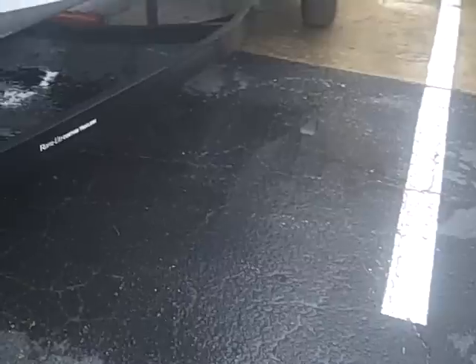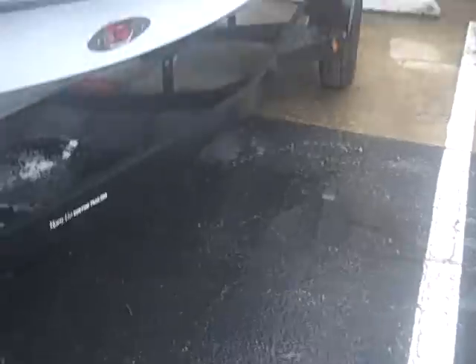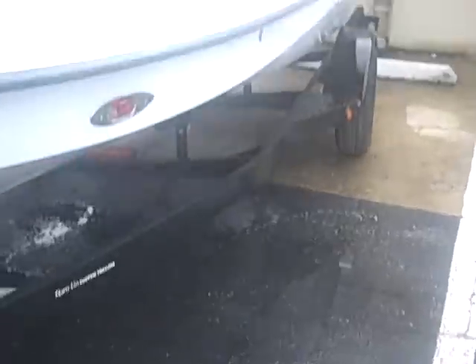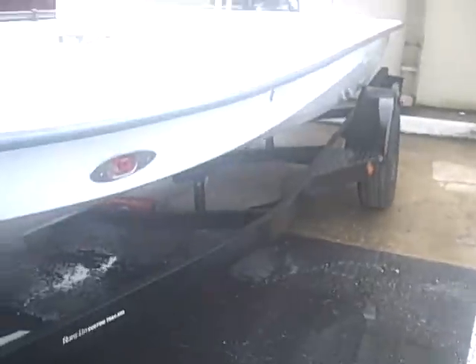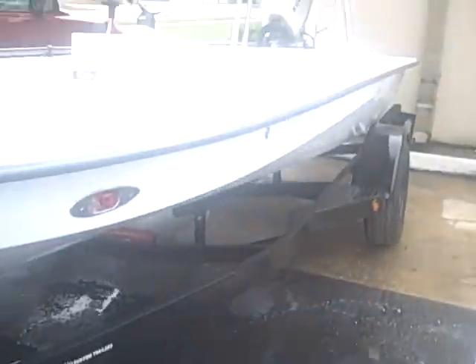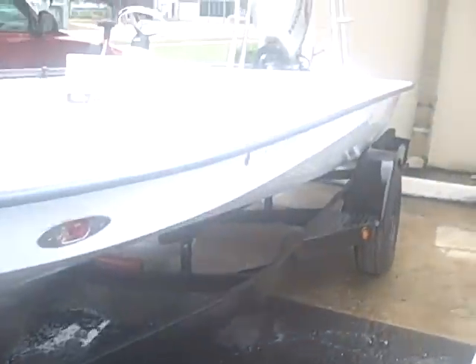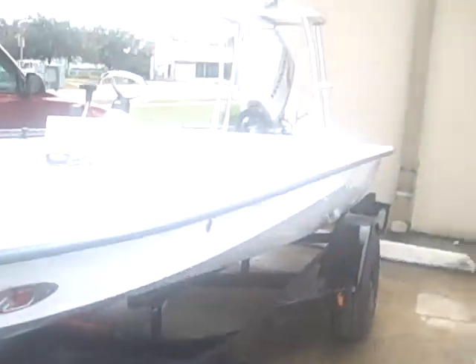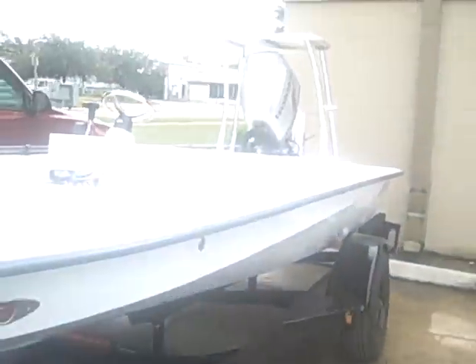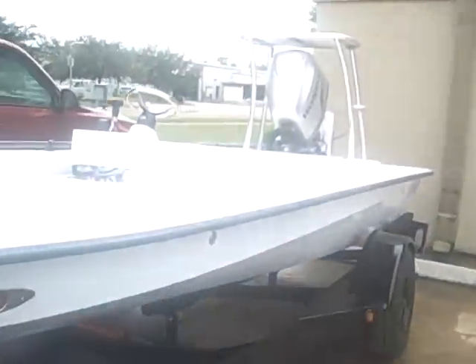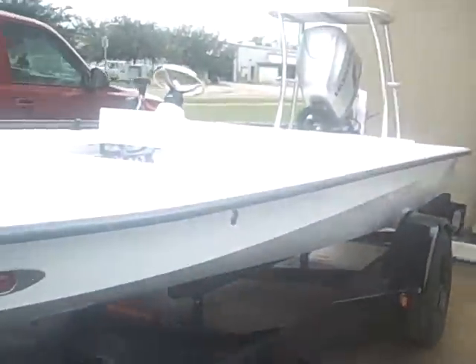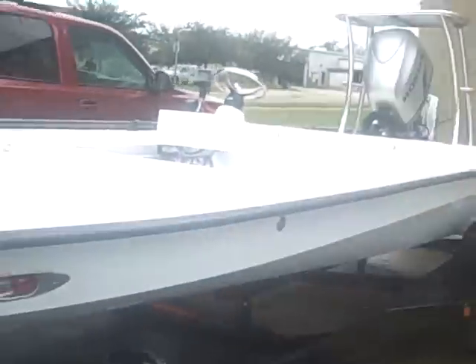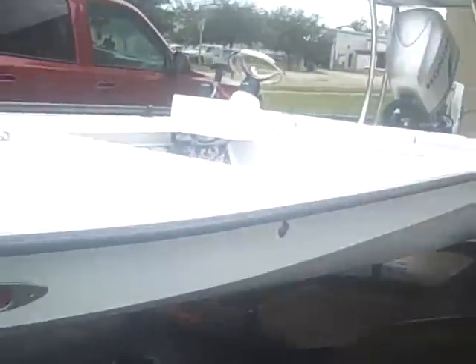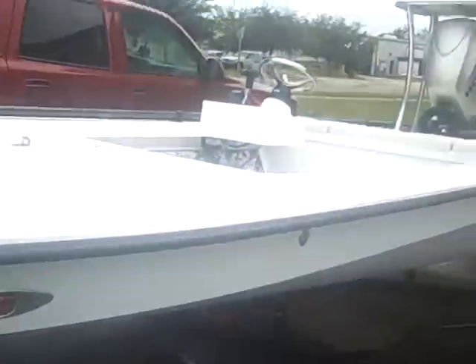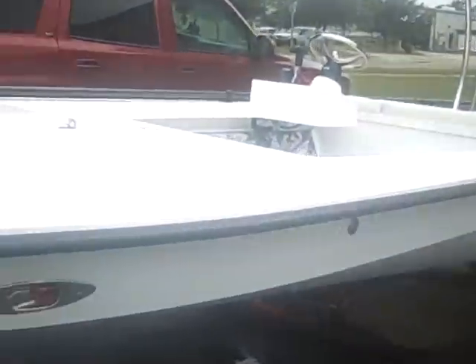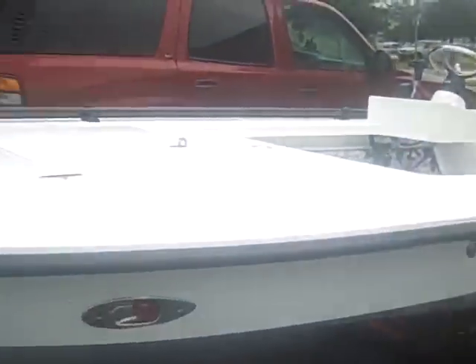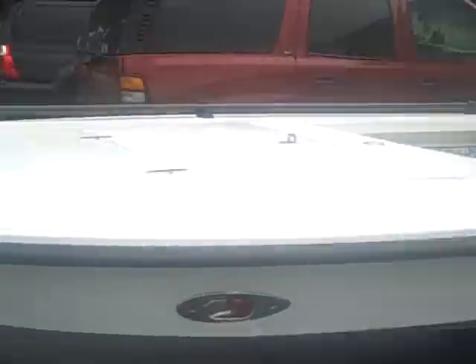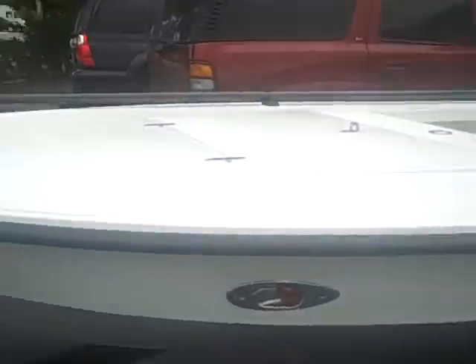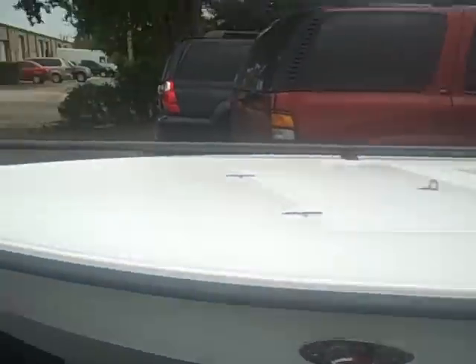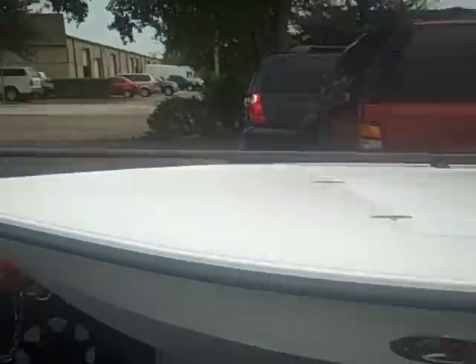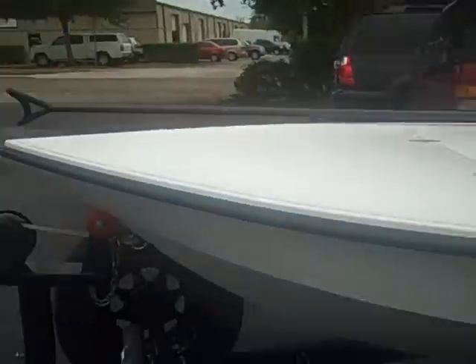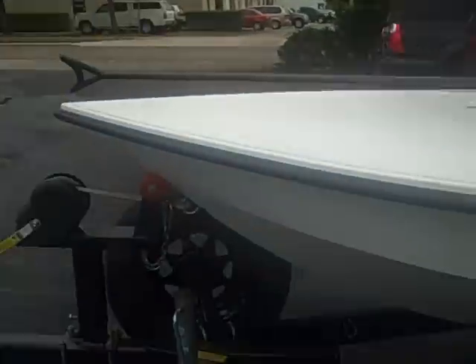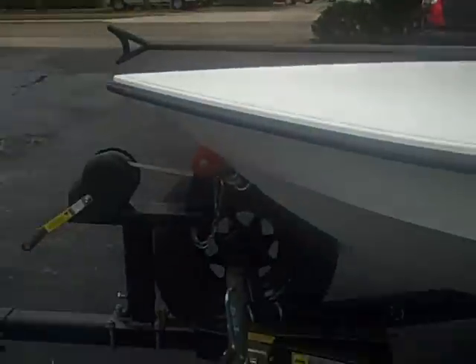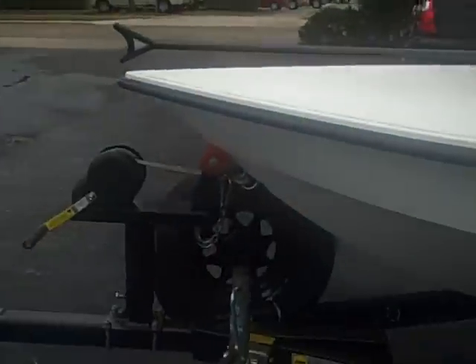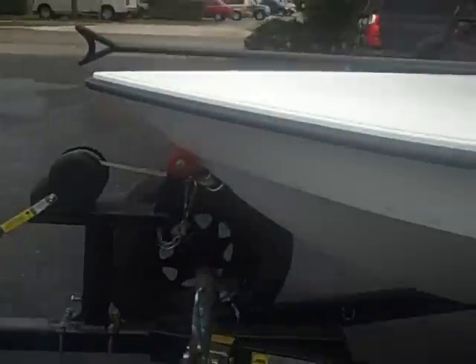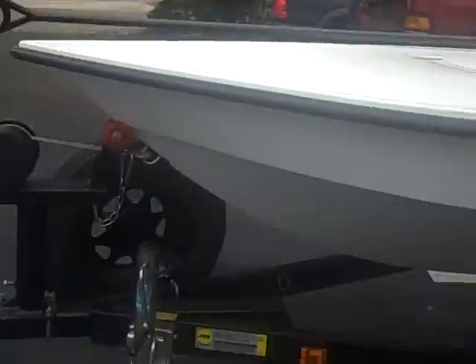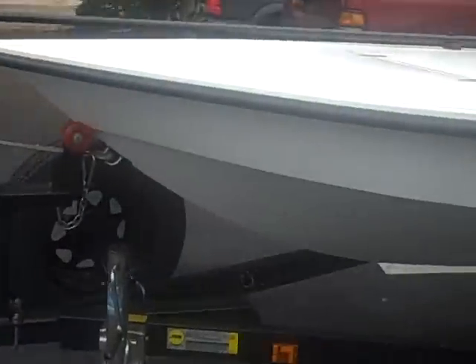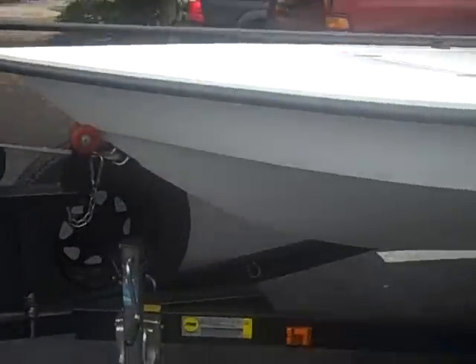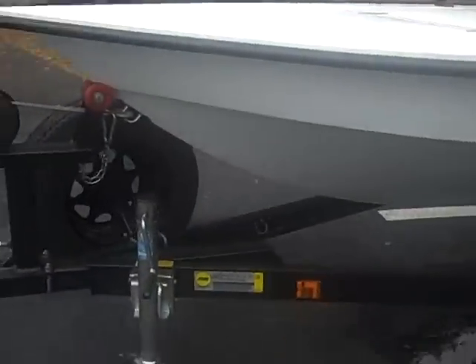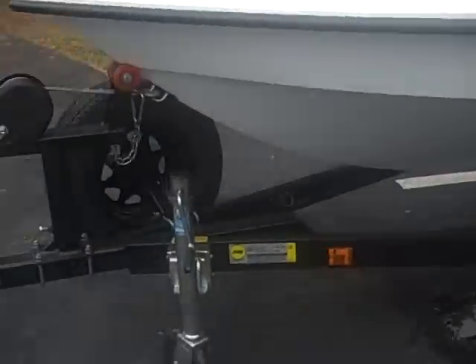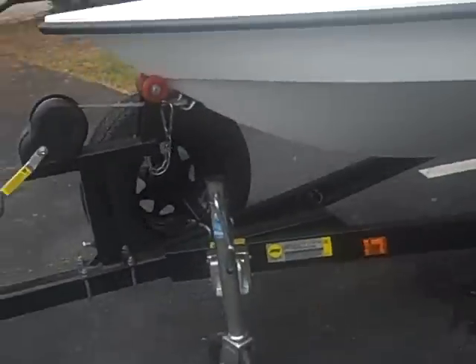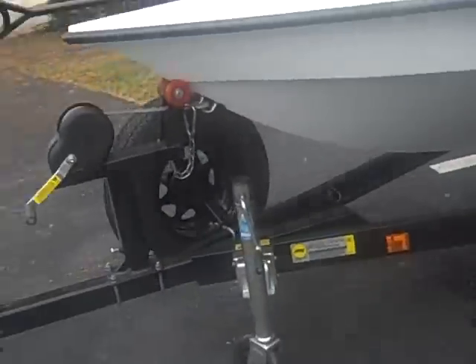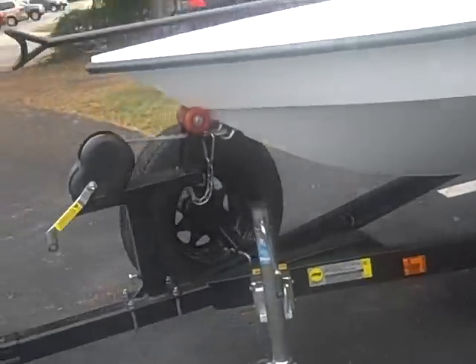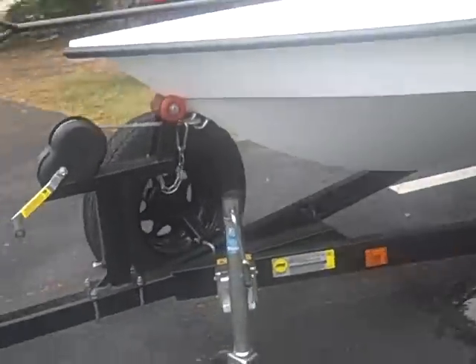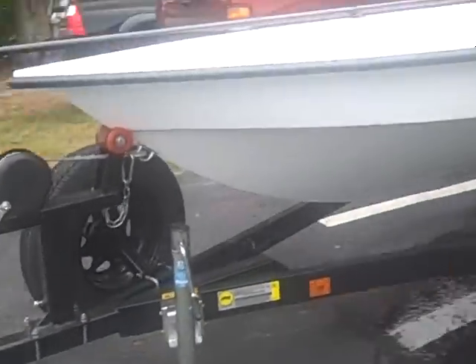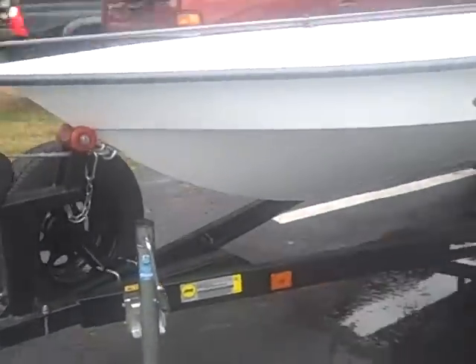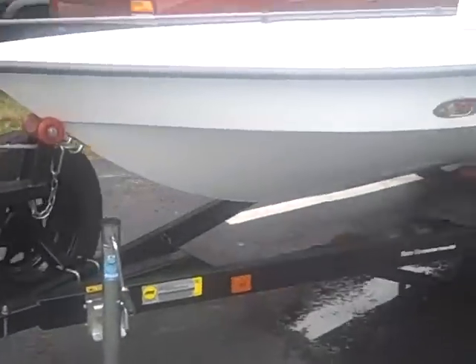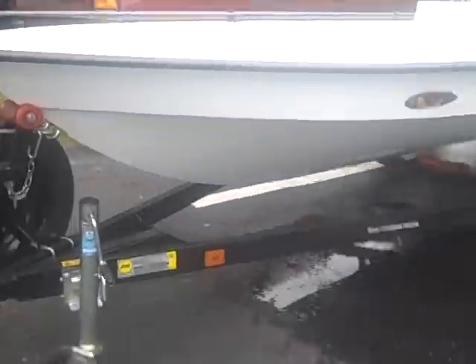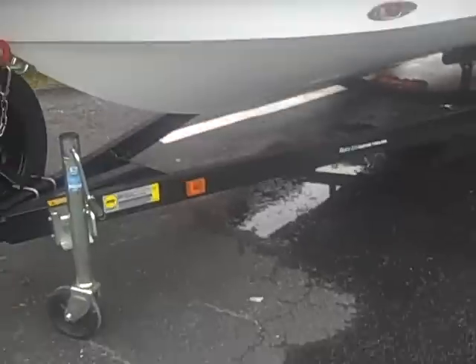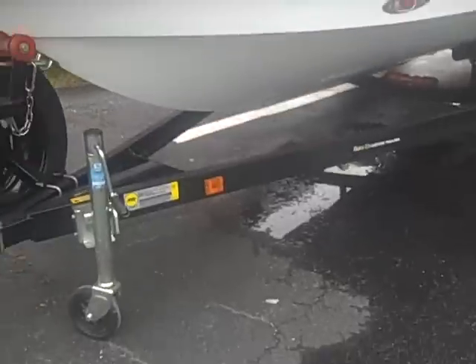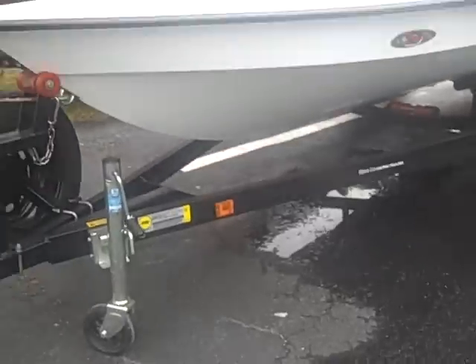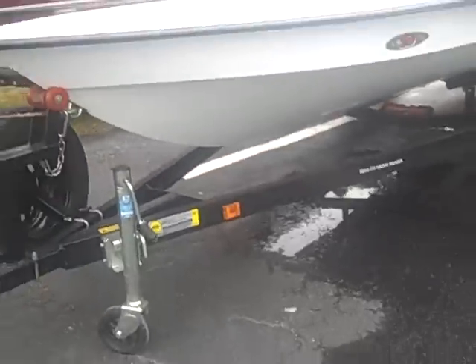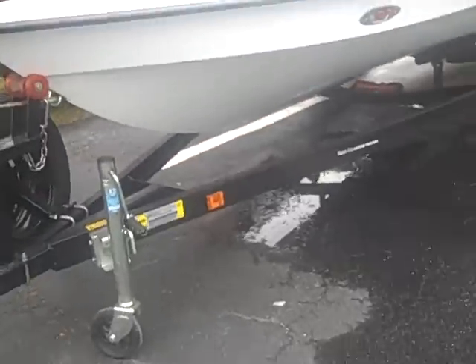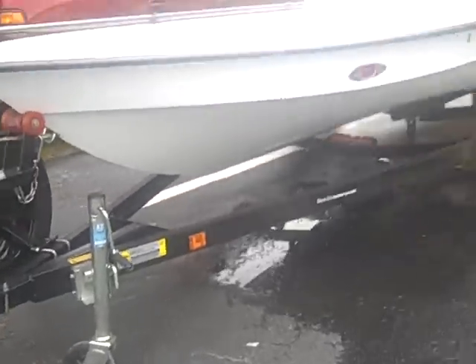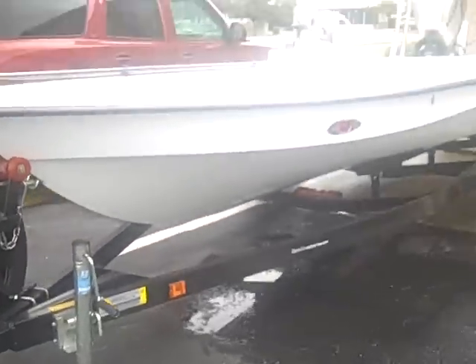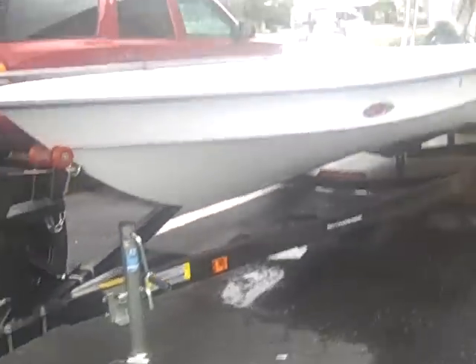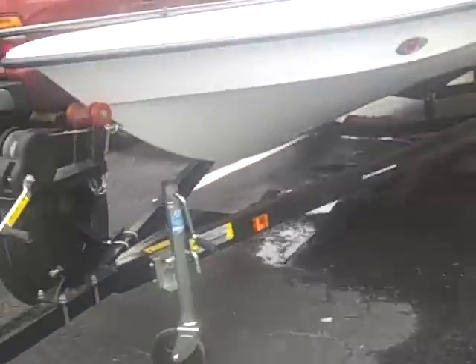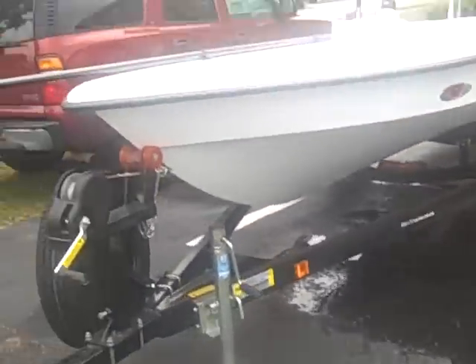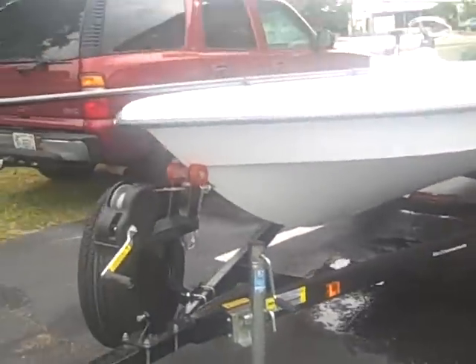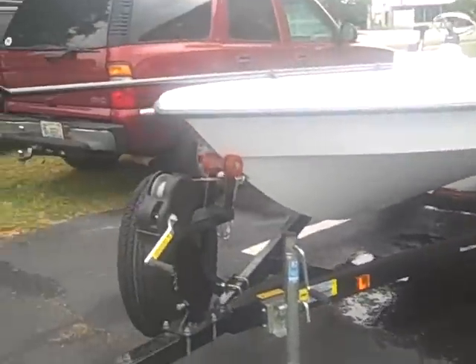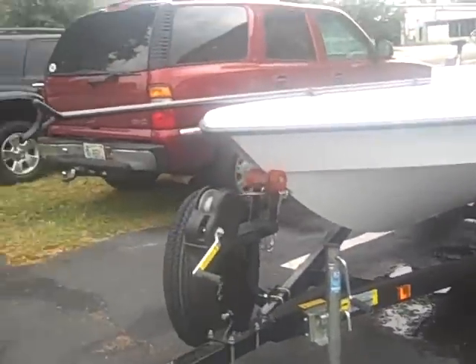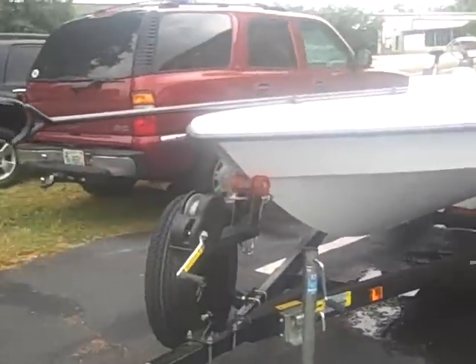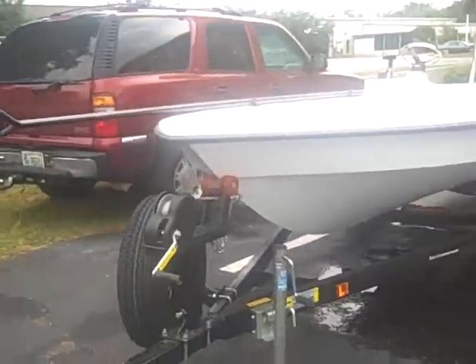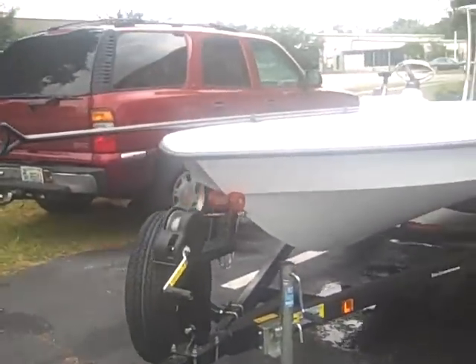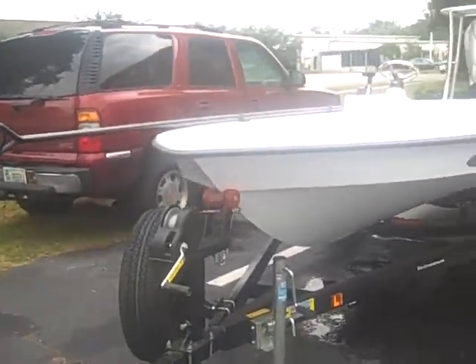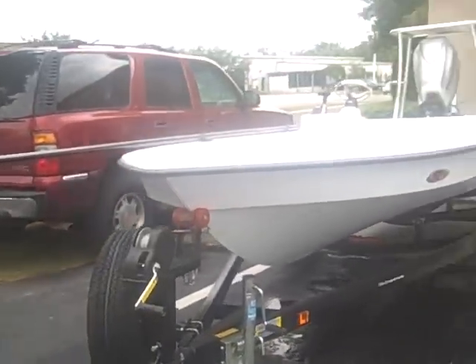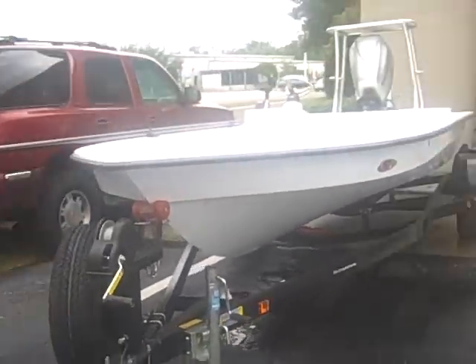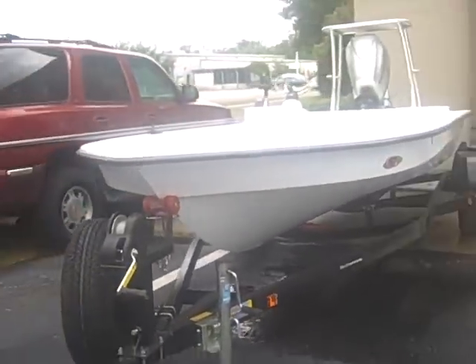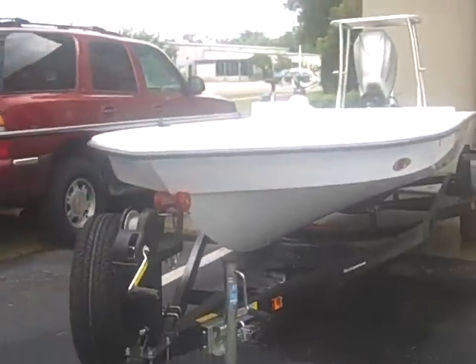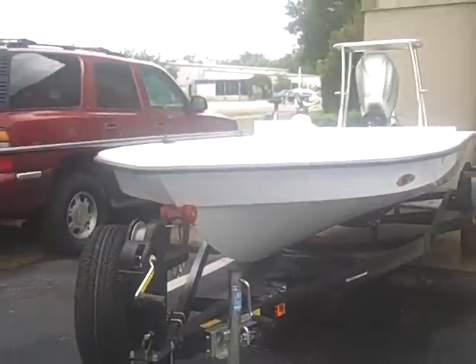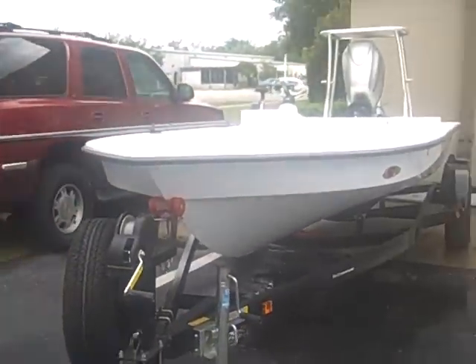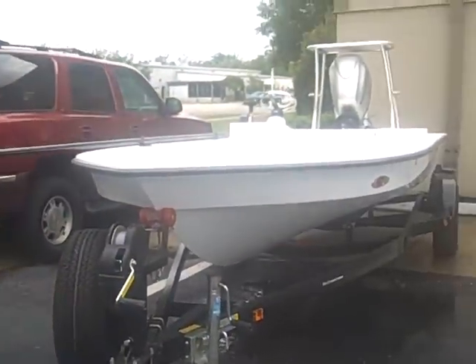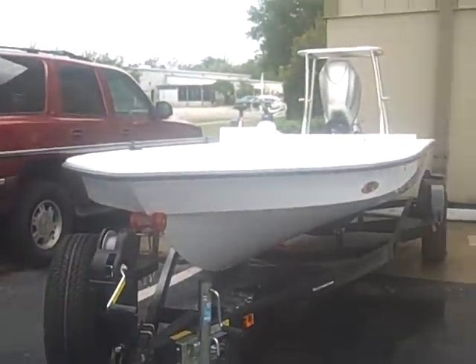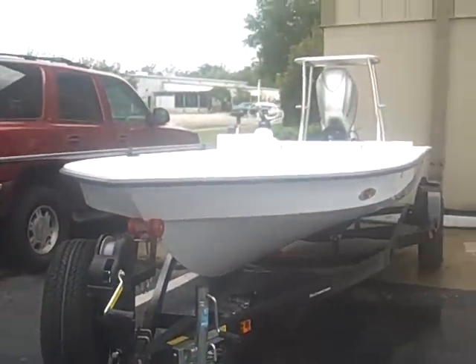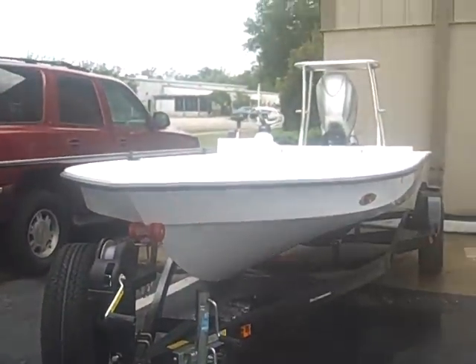What's going on buddy? This is Kevin. You're looking at the Vantage. This is my boat right here.